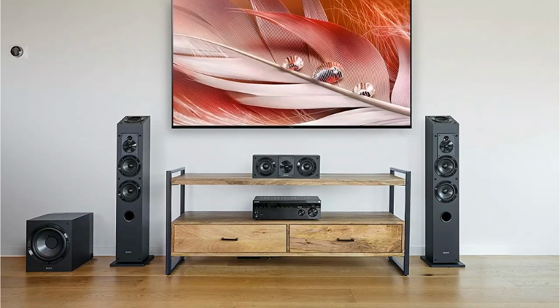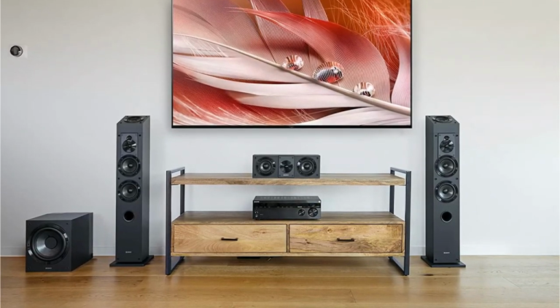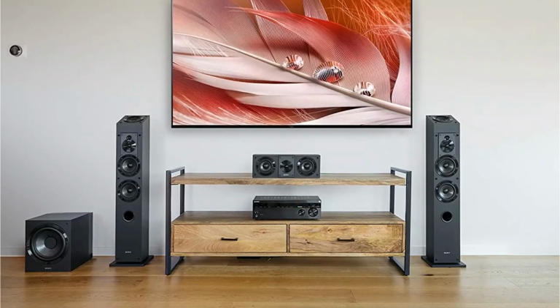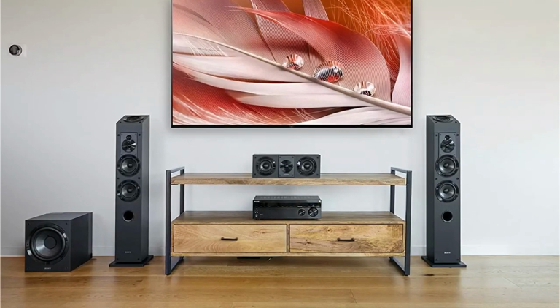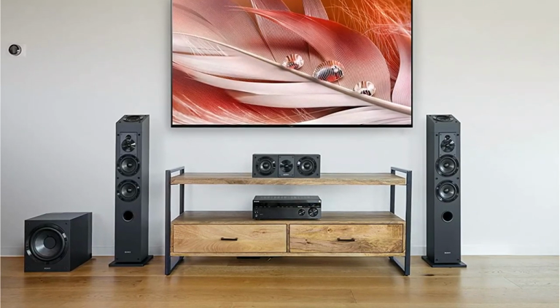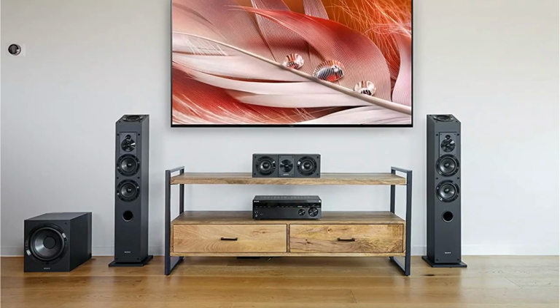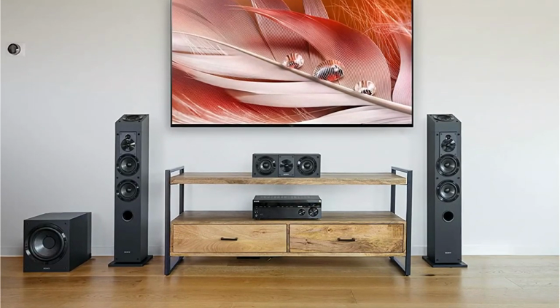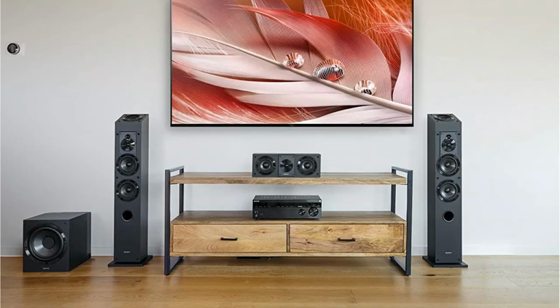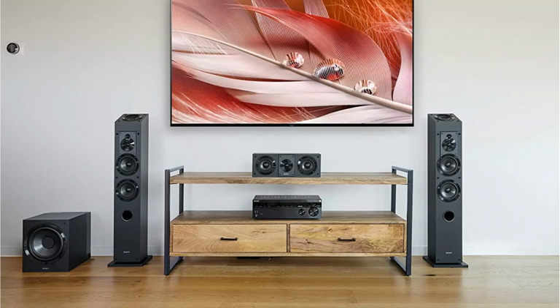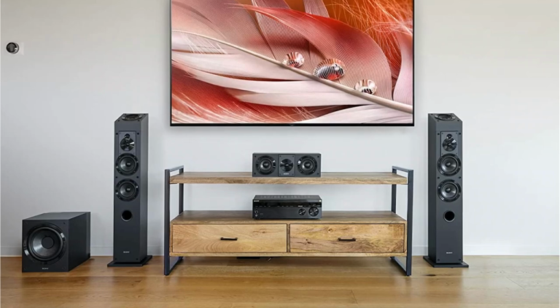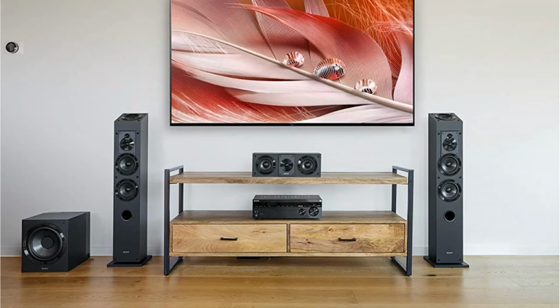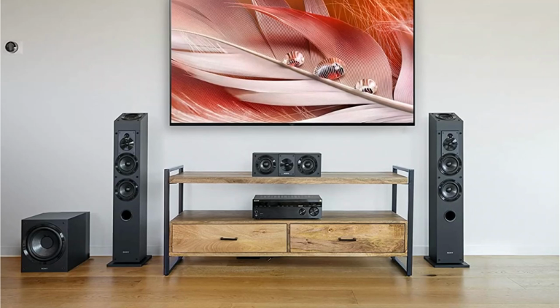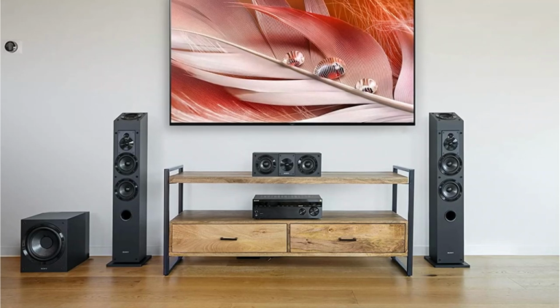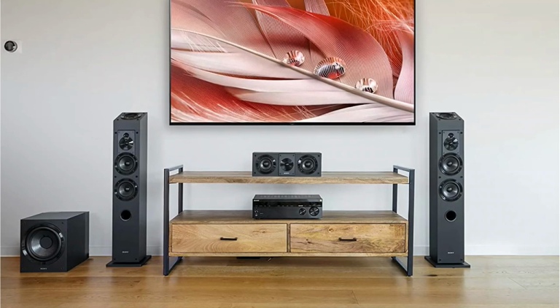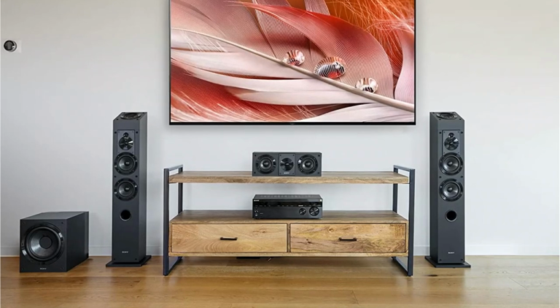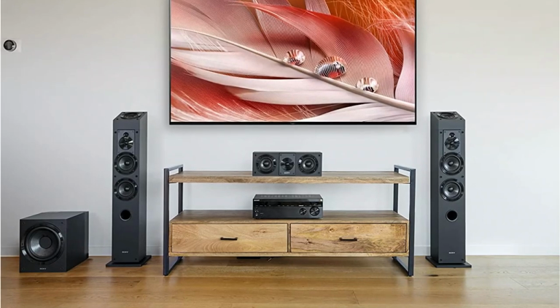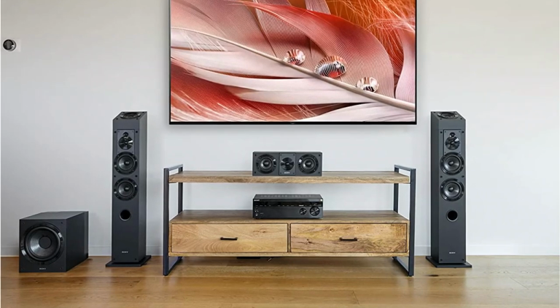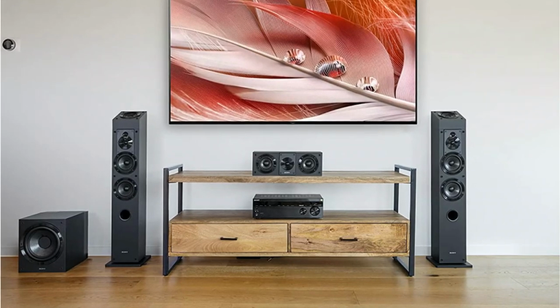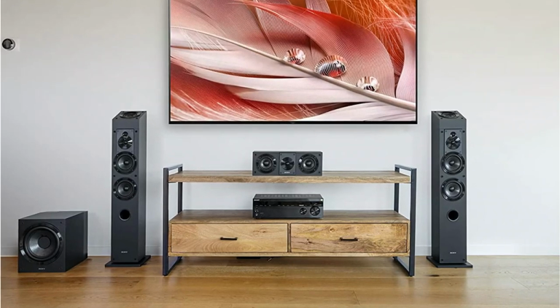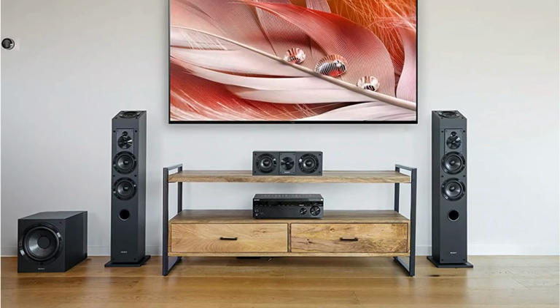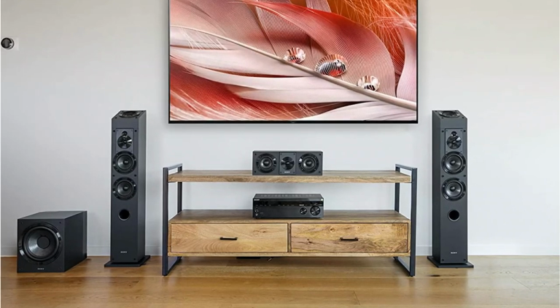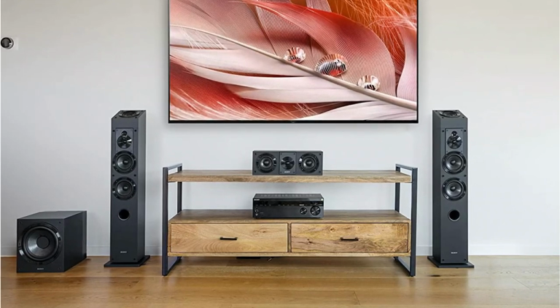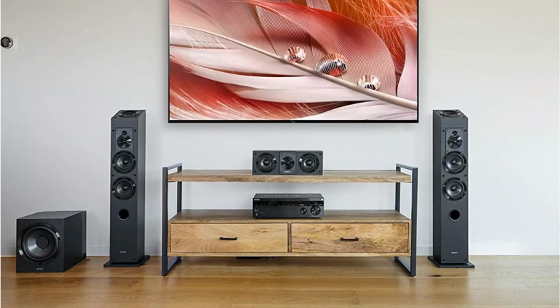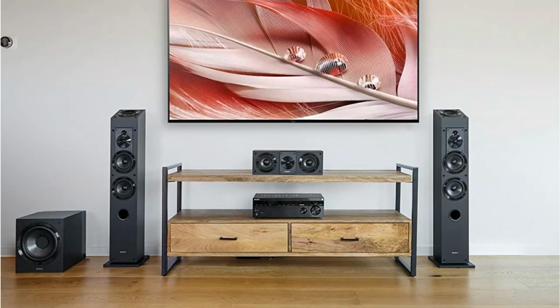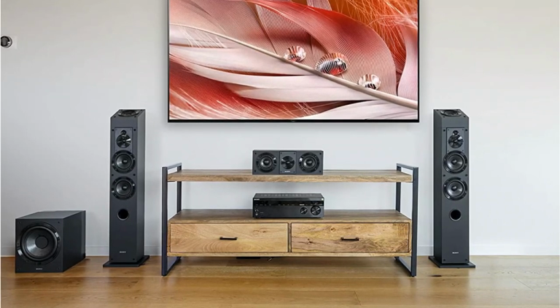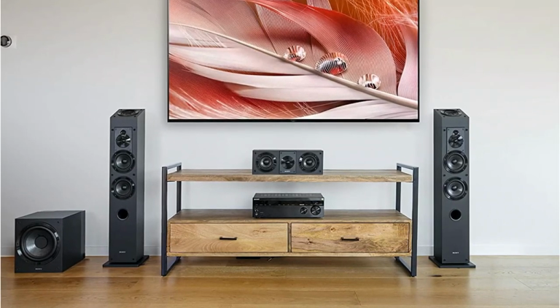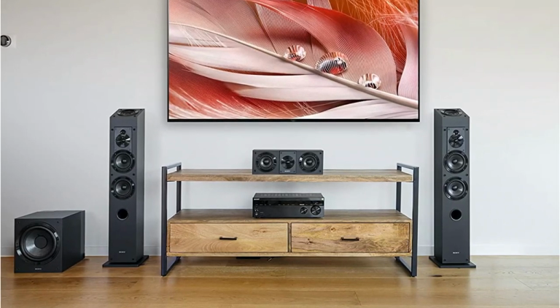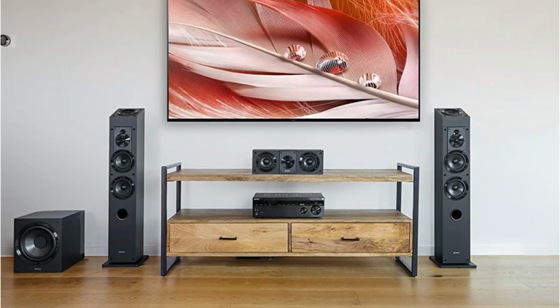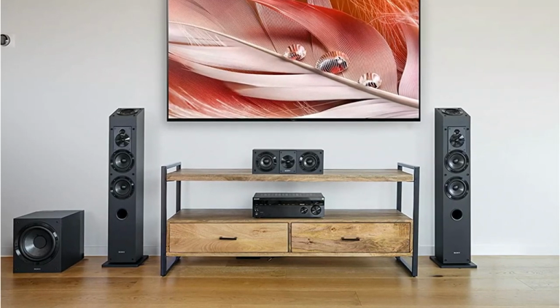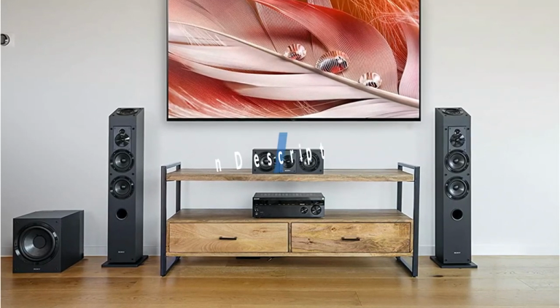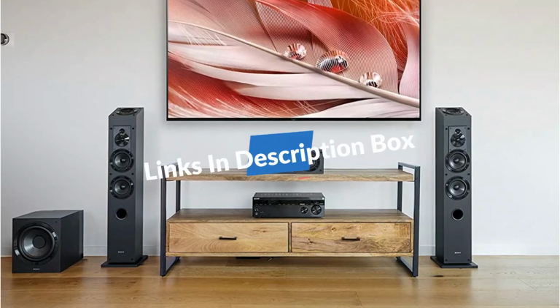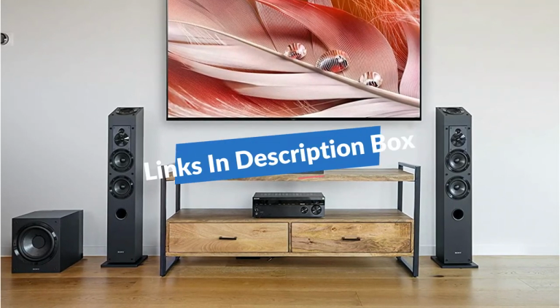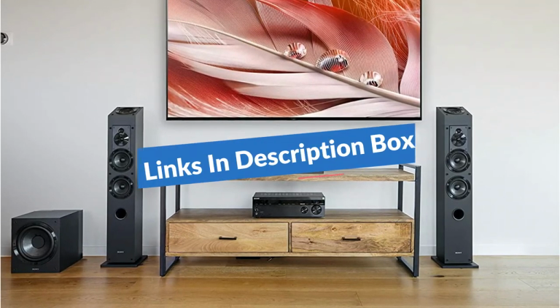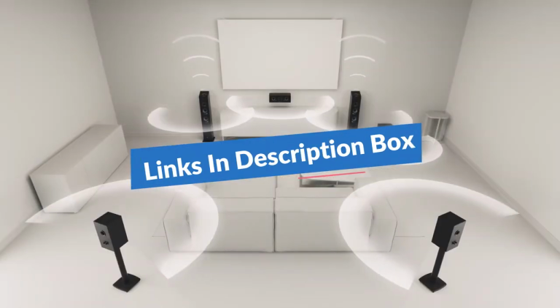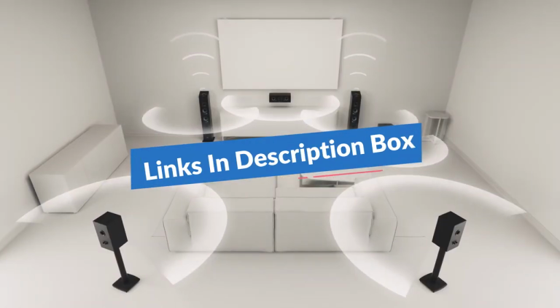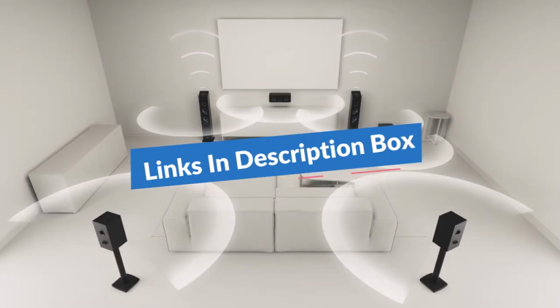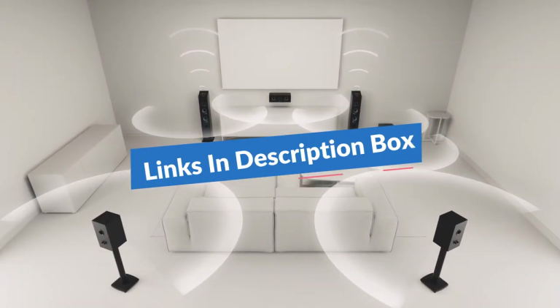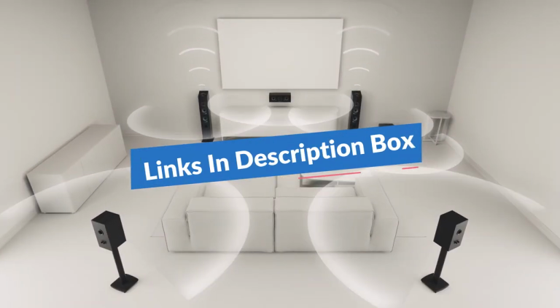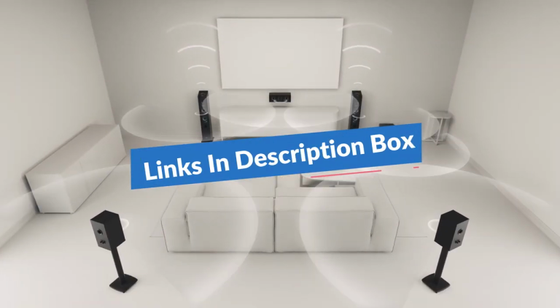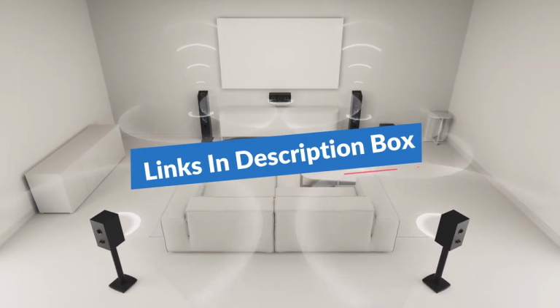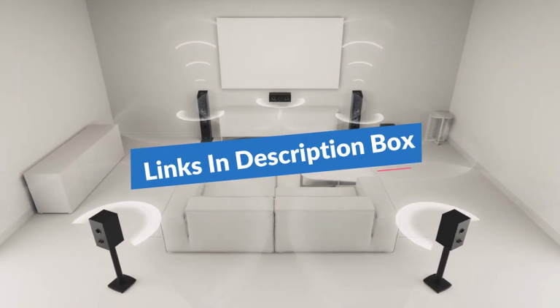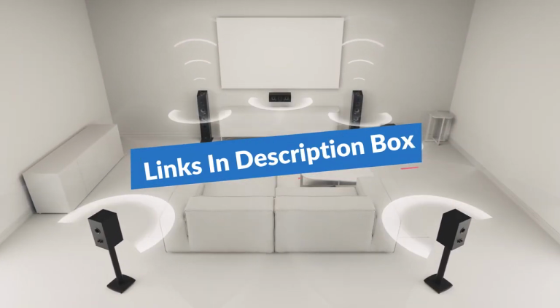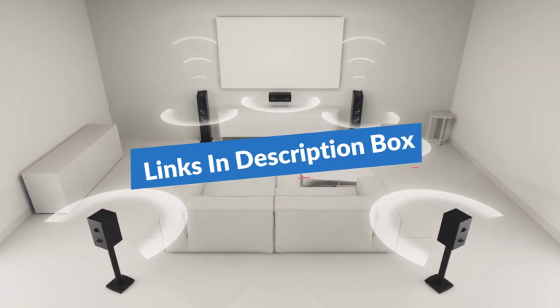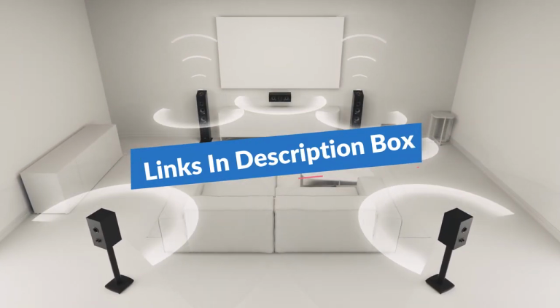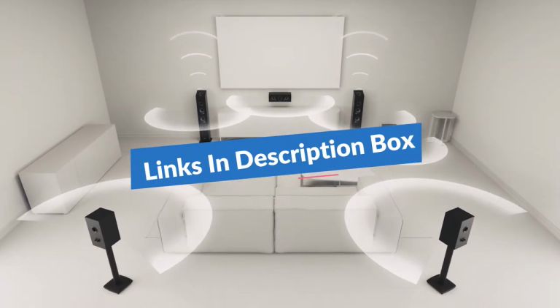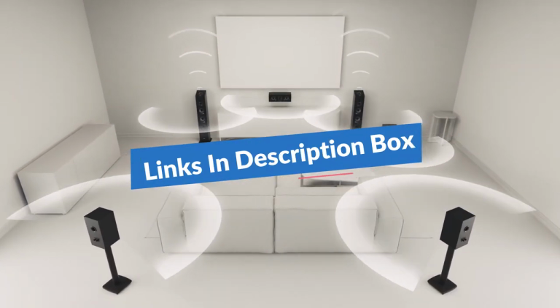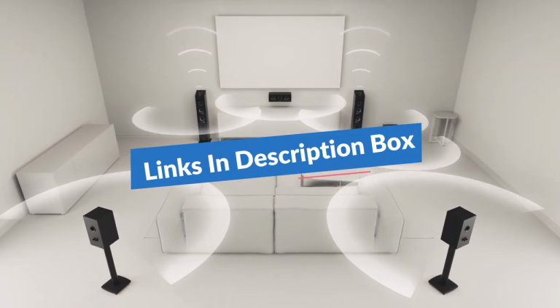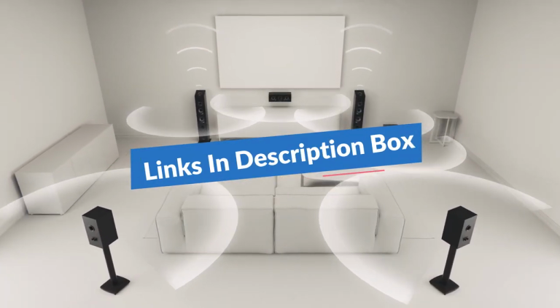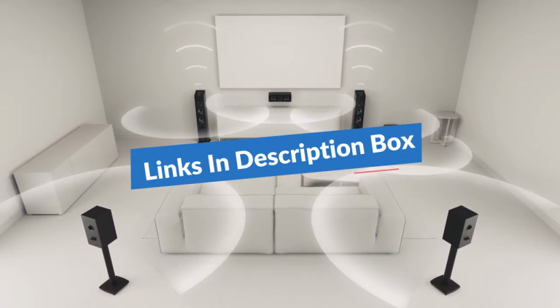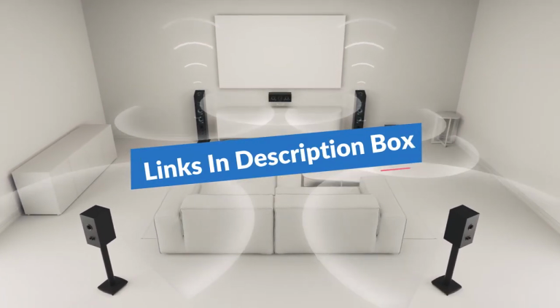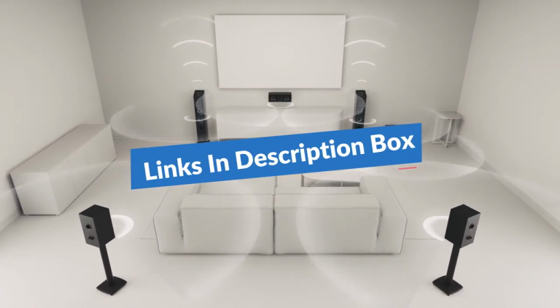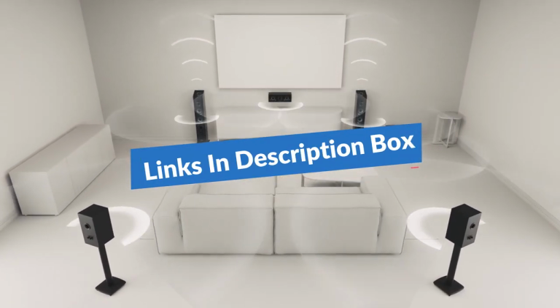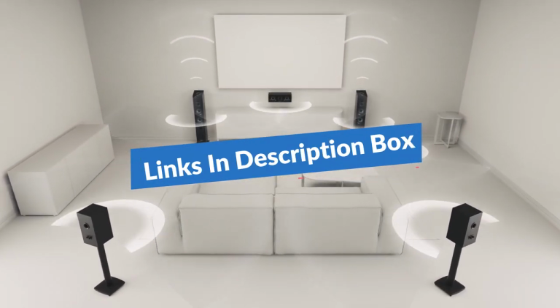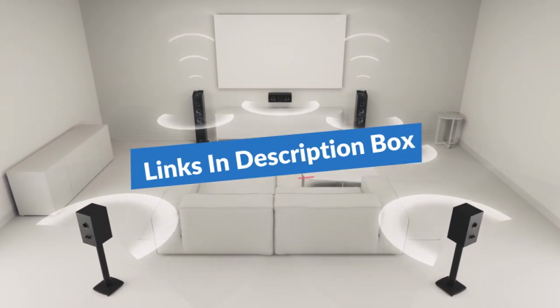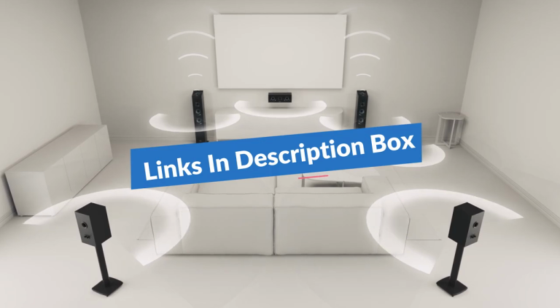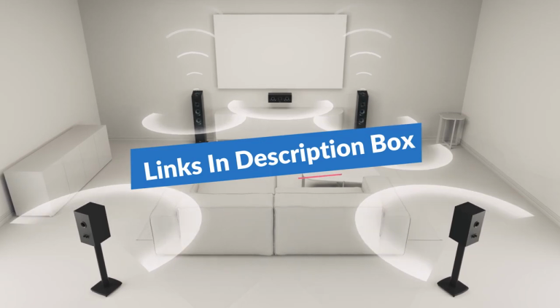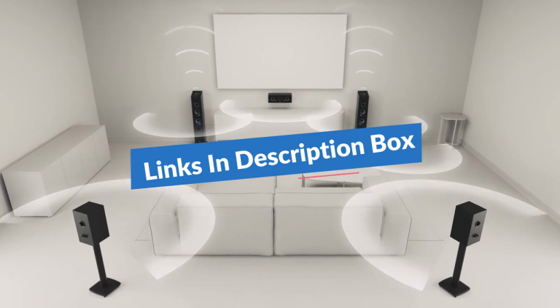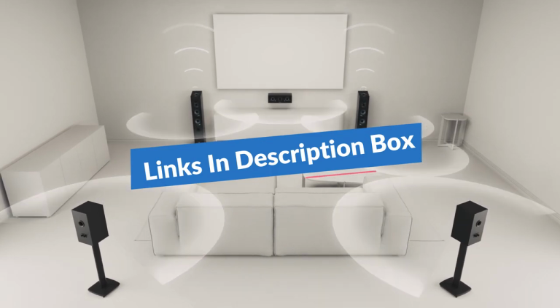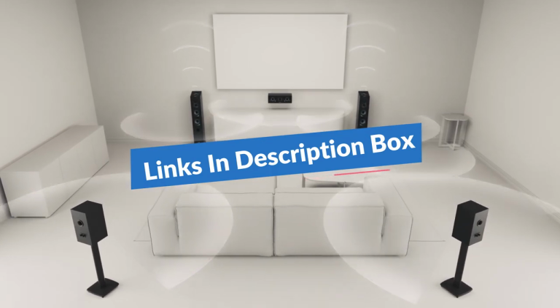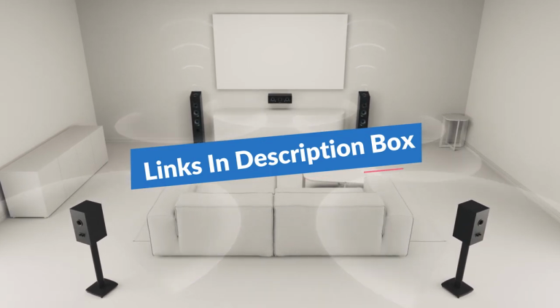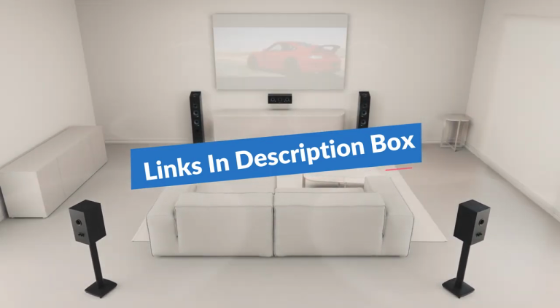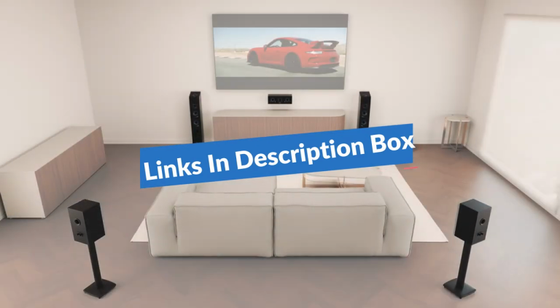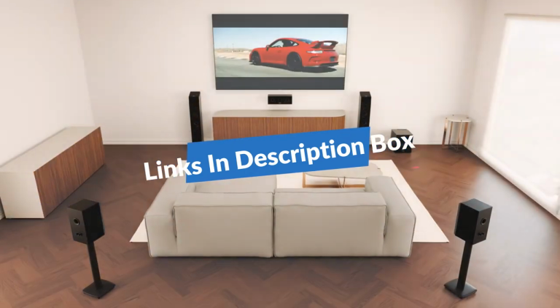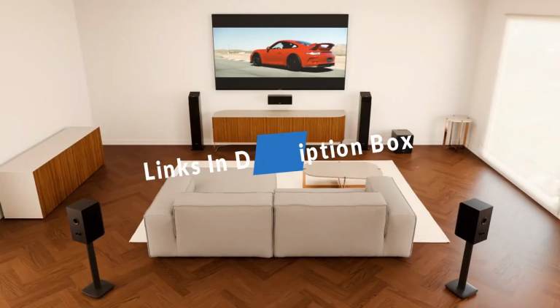So whether you're on a budget or want the very best sound possible, we have included links in the description box. Let's get started.